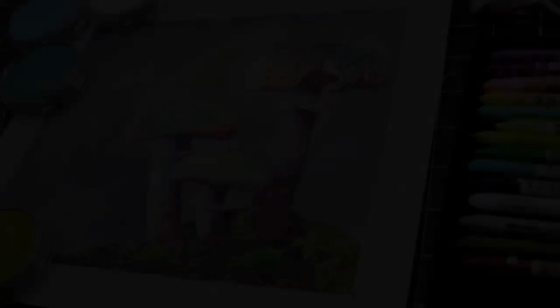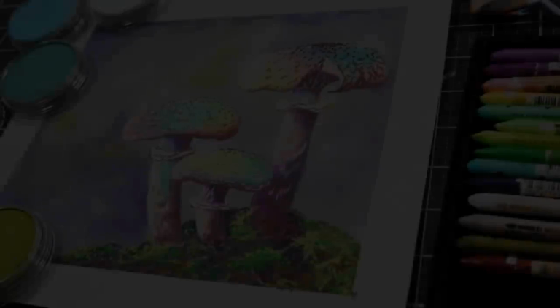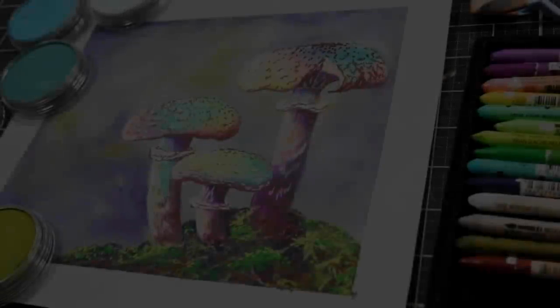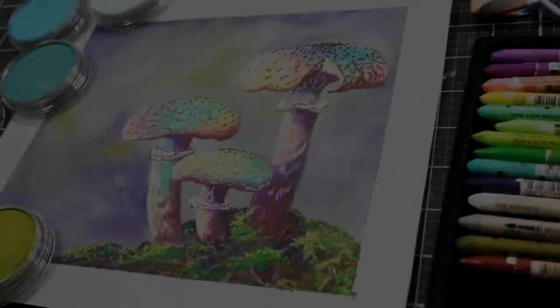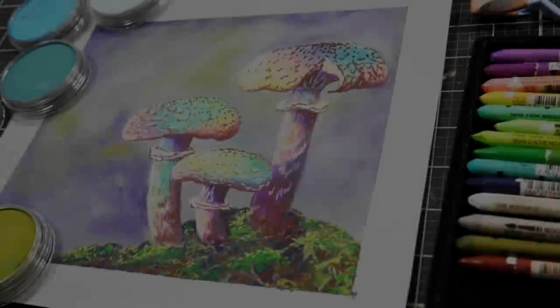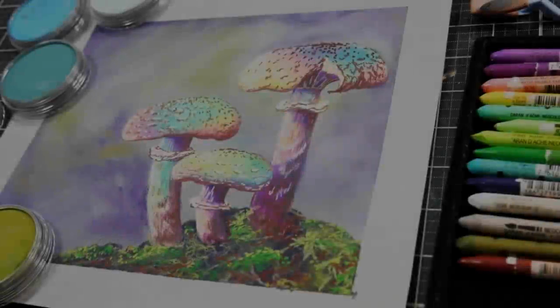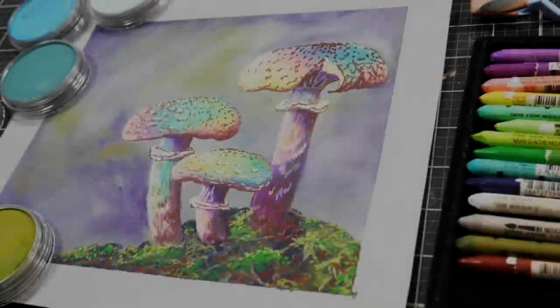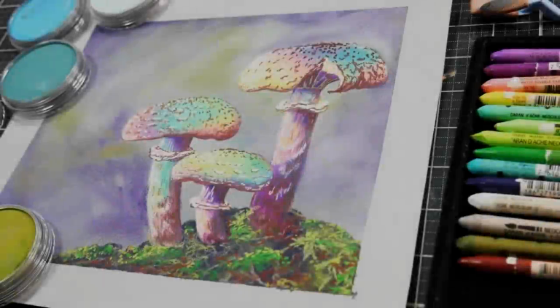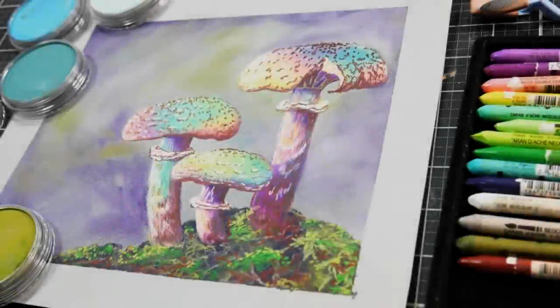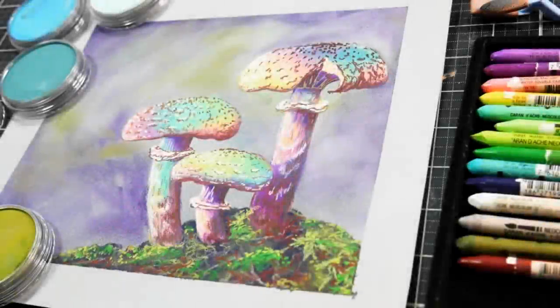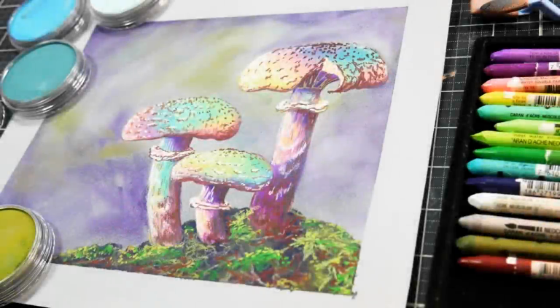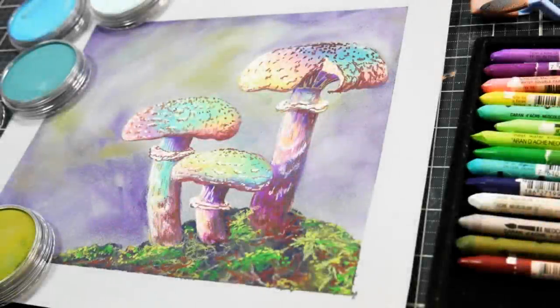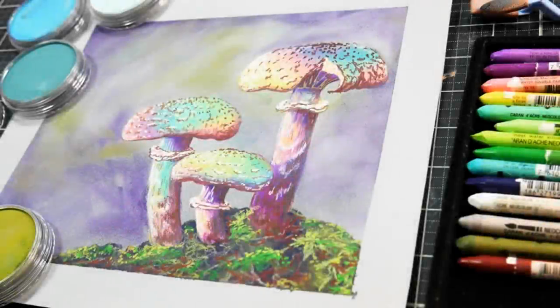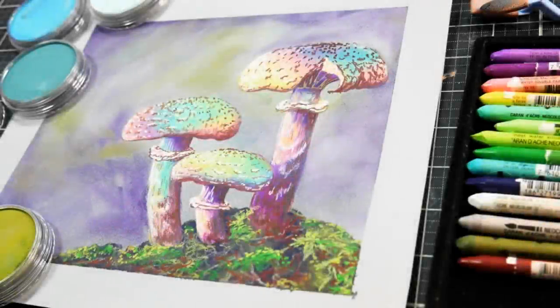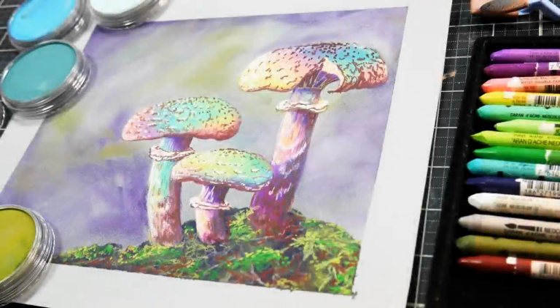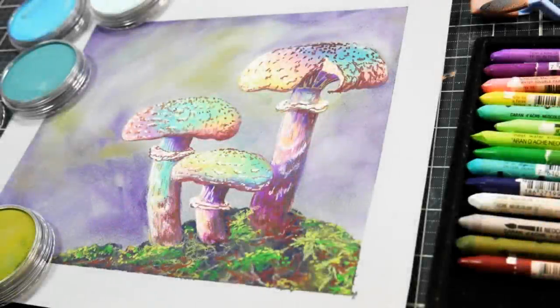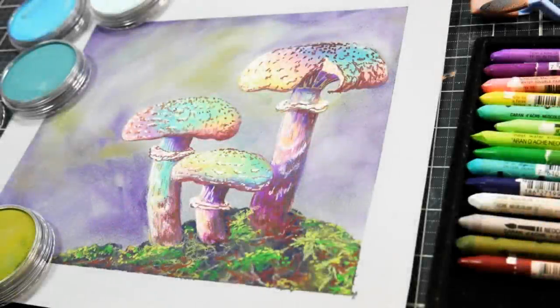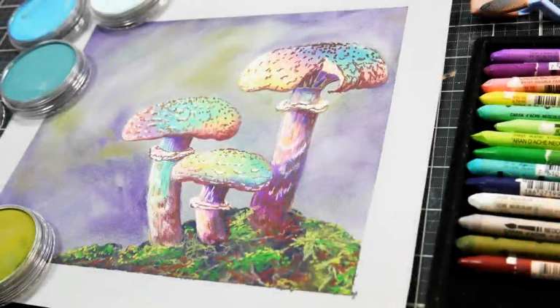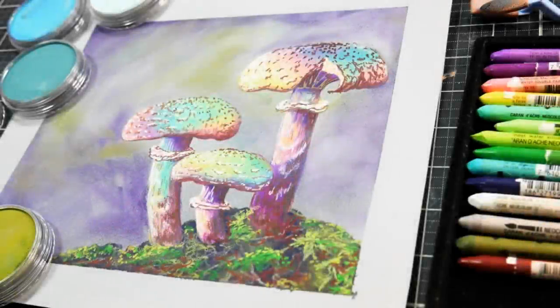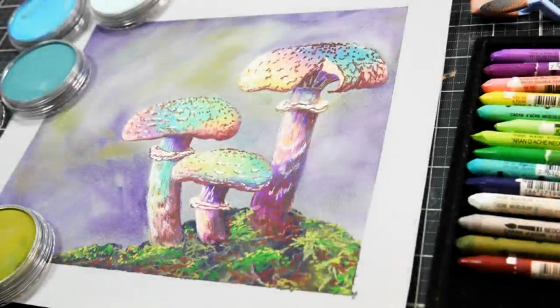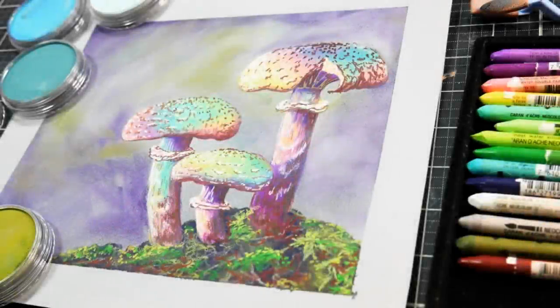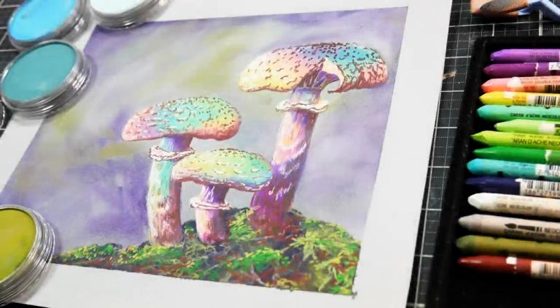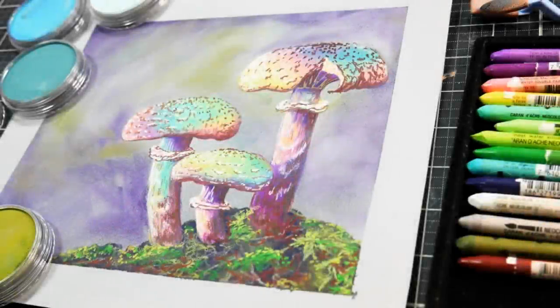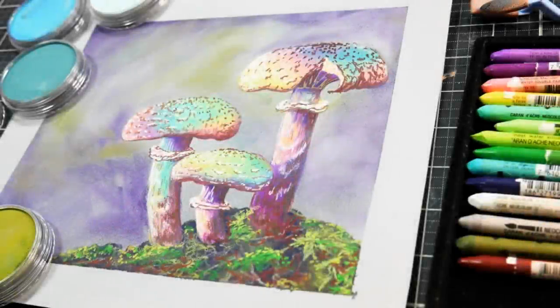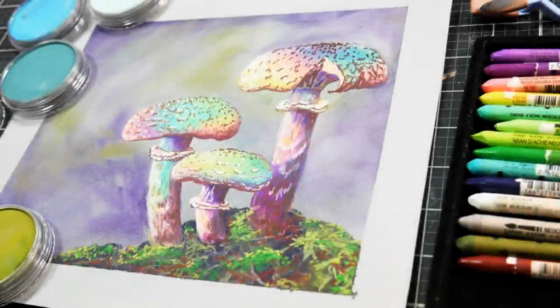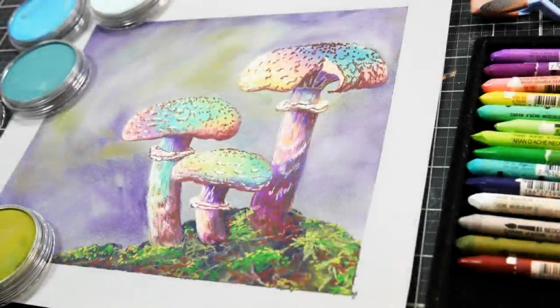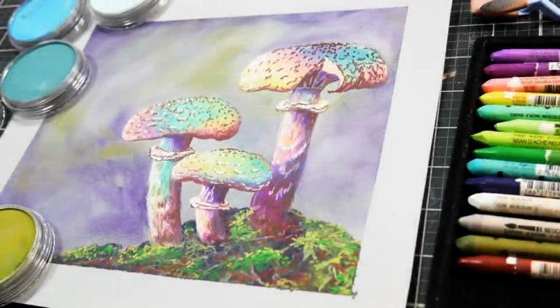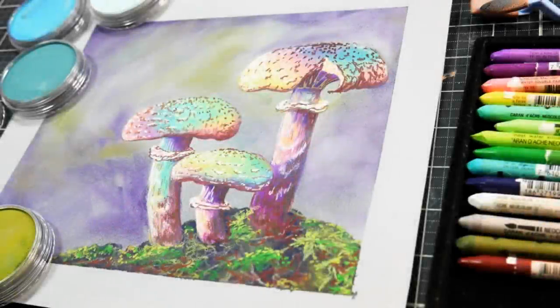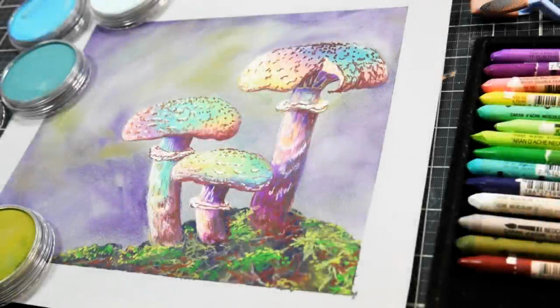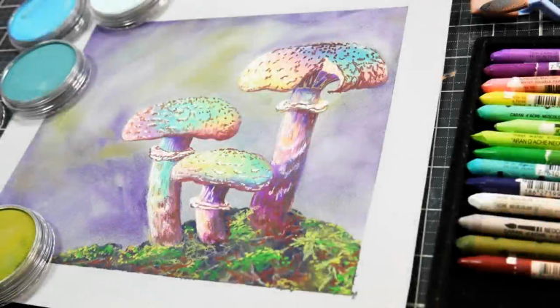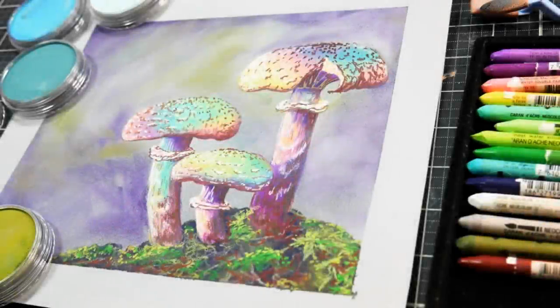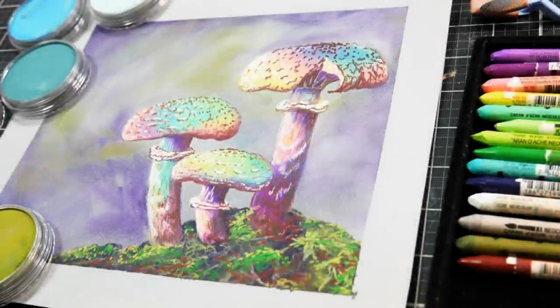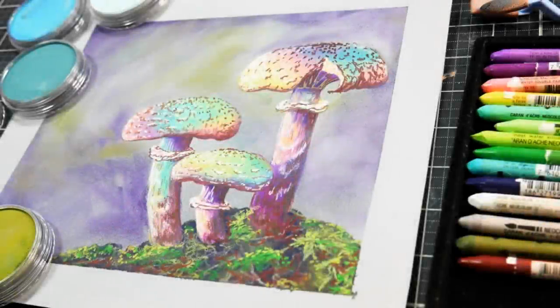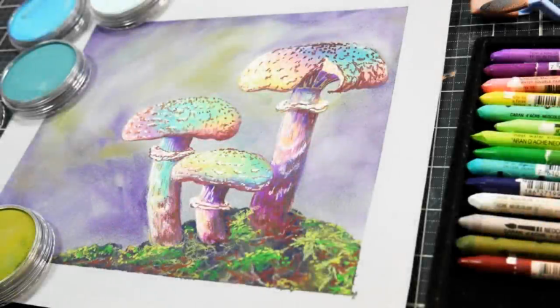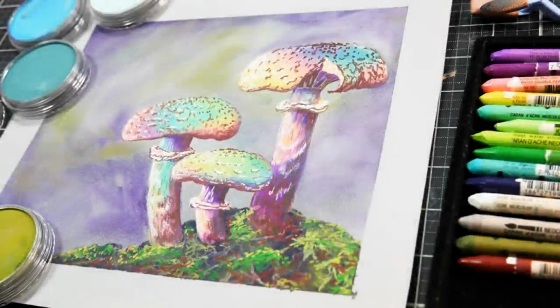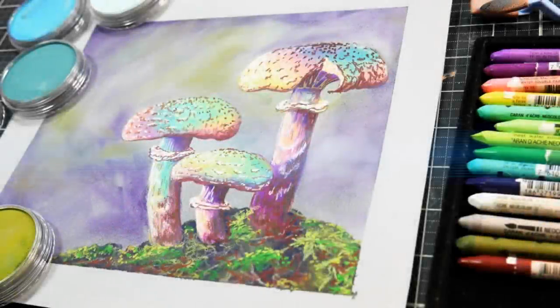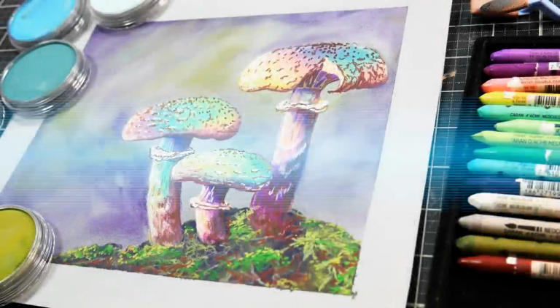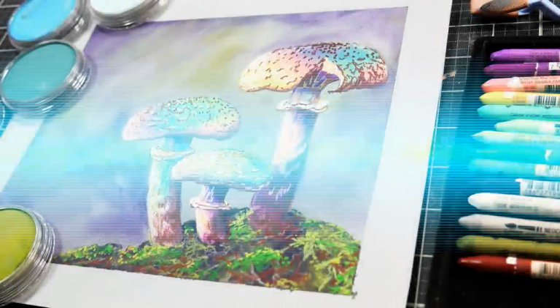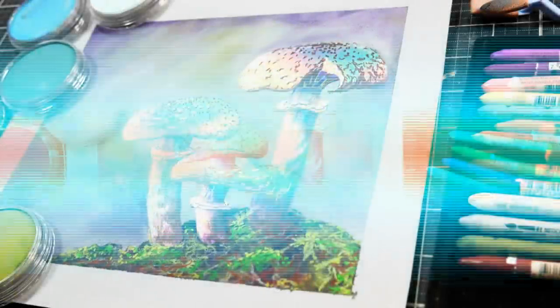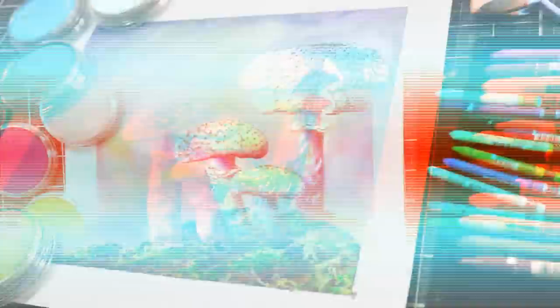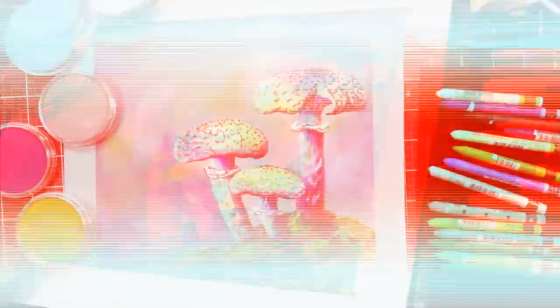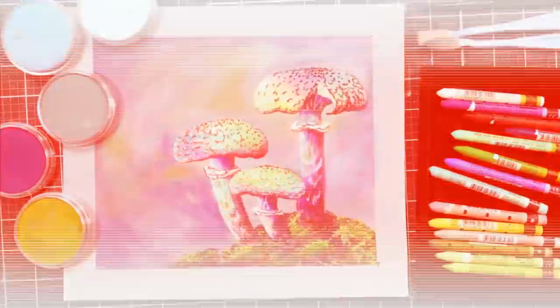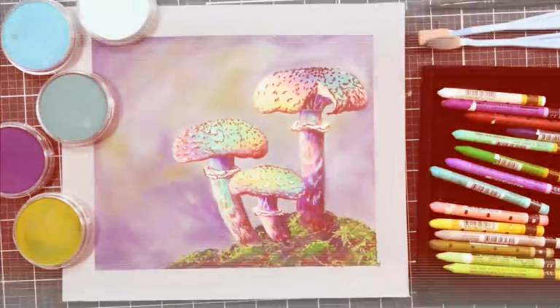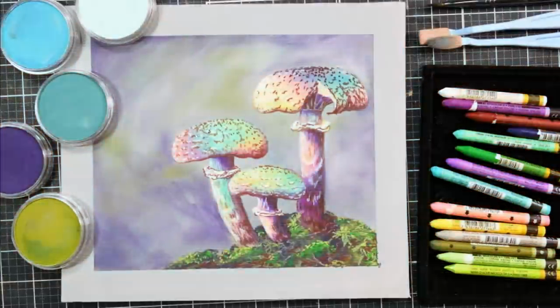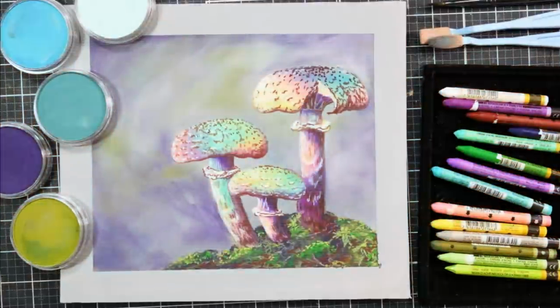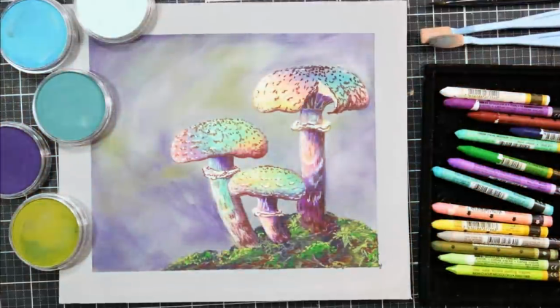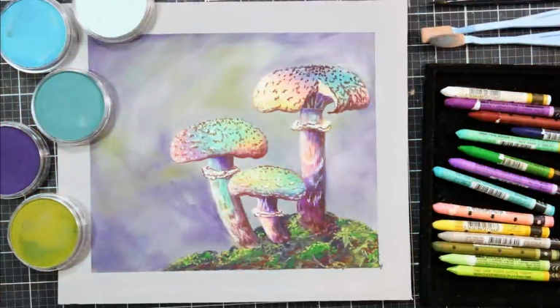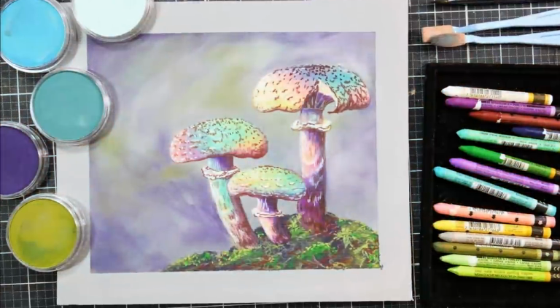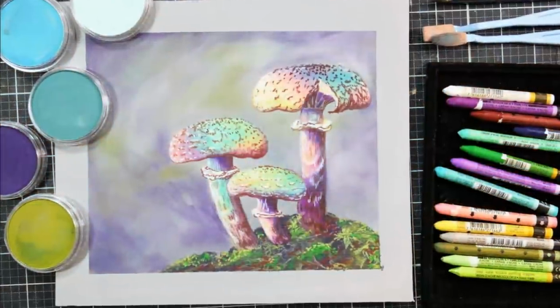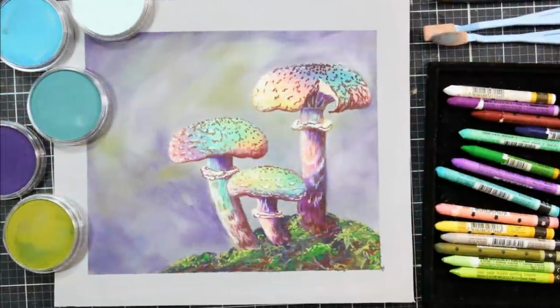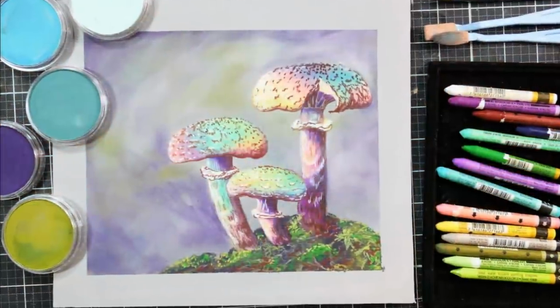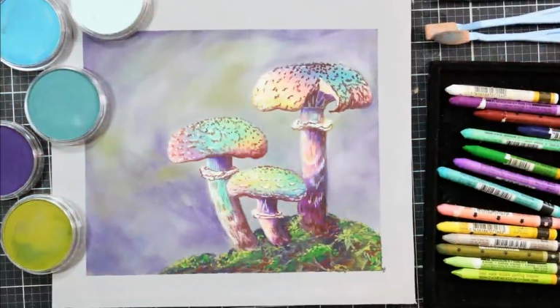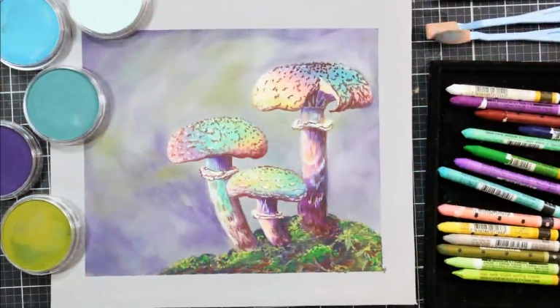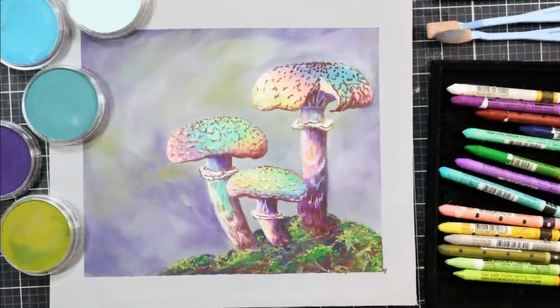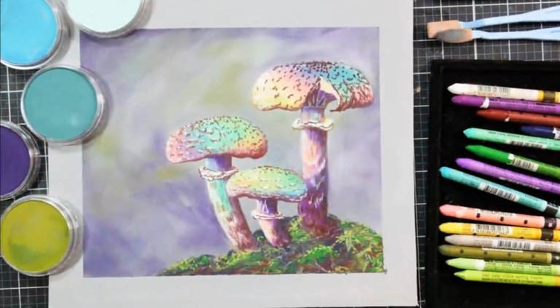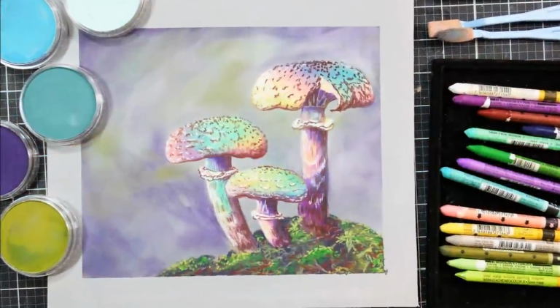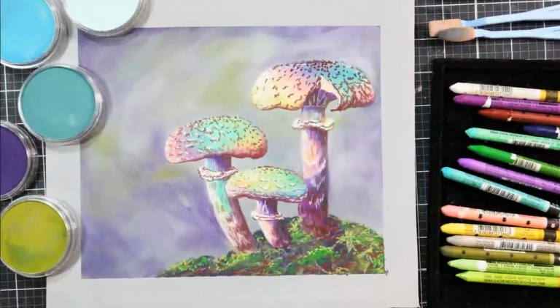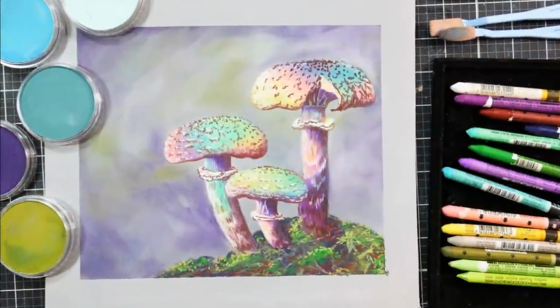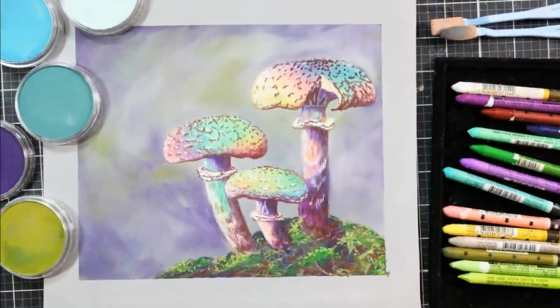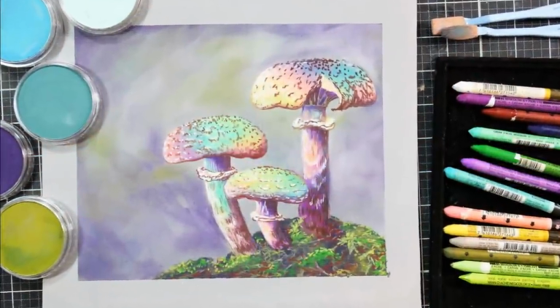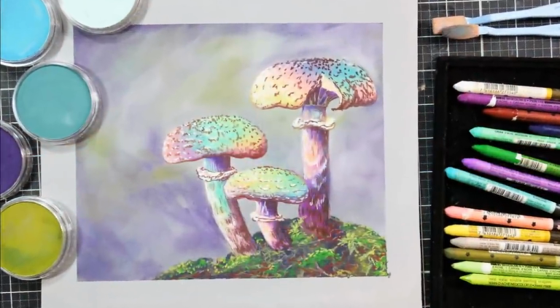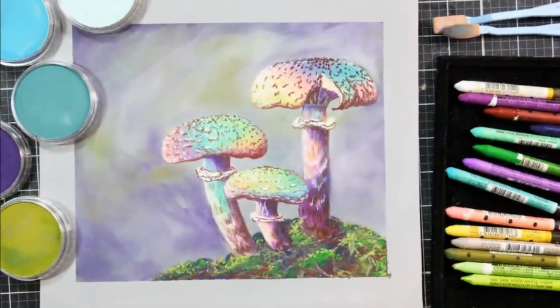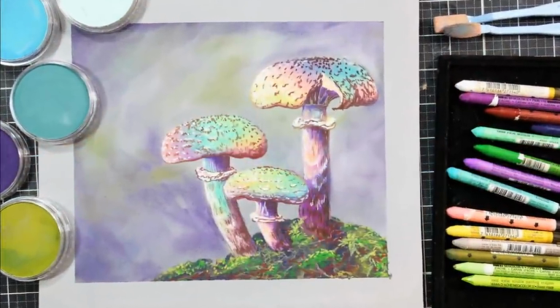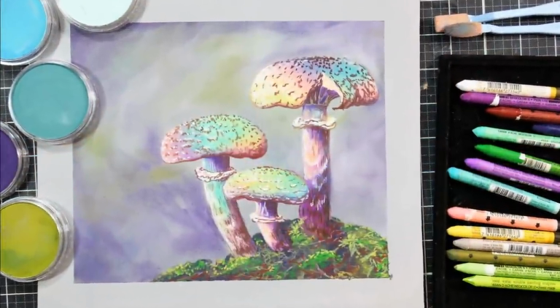Hi there, Lindsay here, the Frugal Crafter. Today we are going to paint some magical mushrooms in pastel colors.